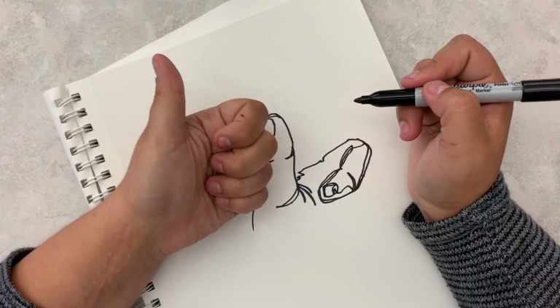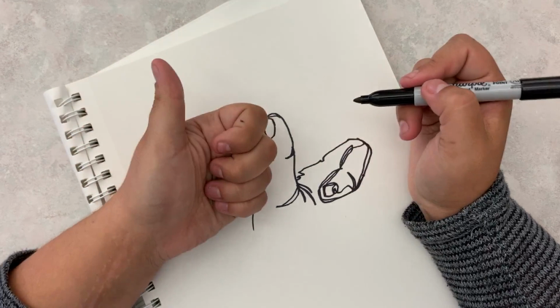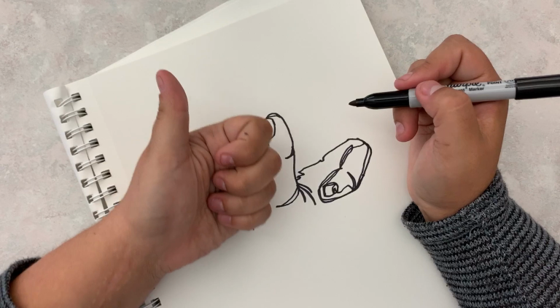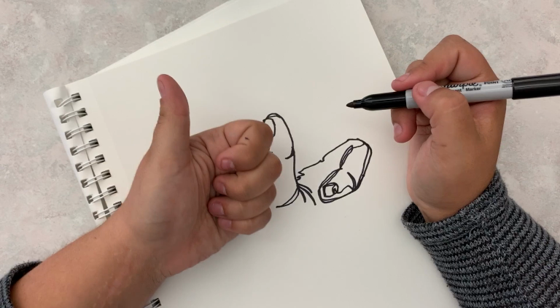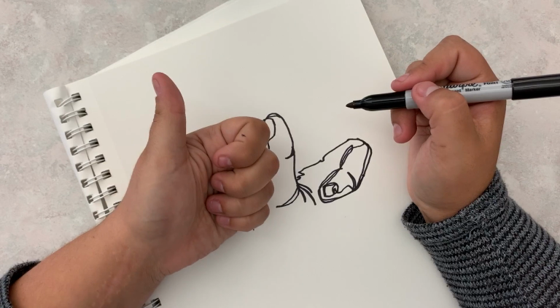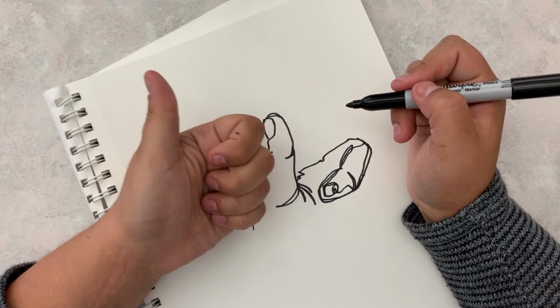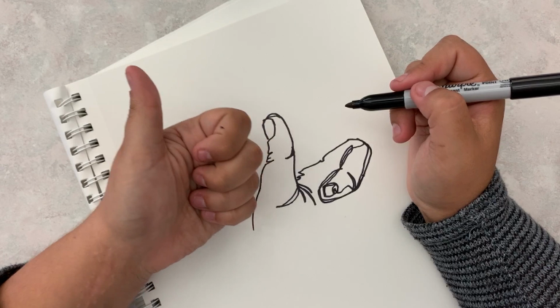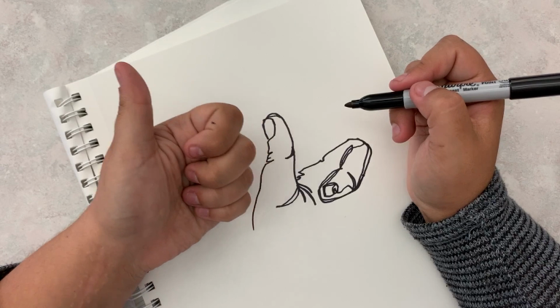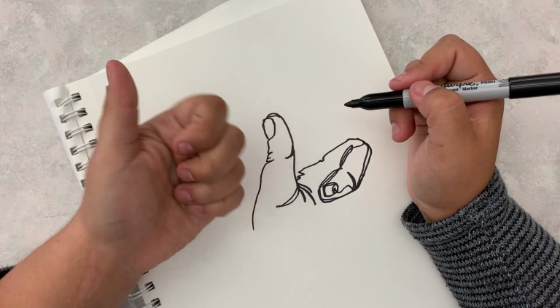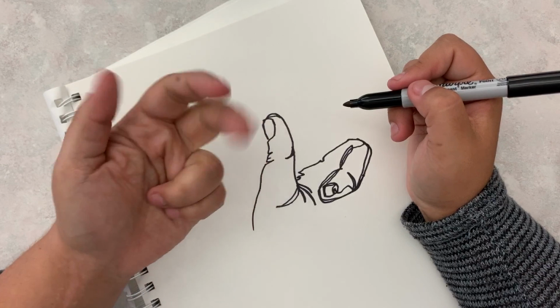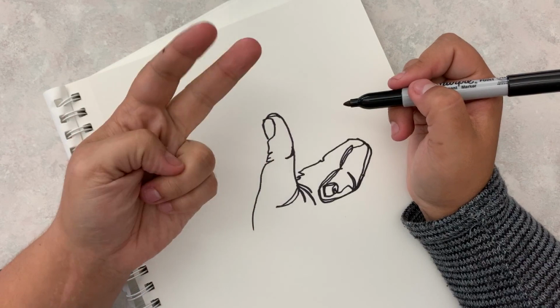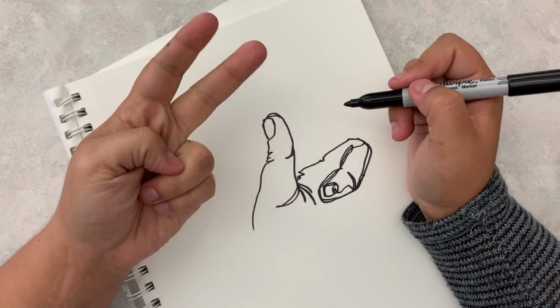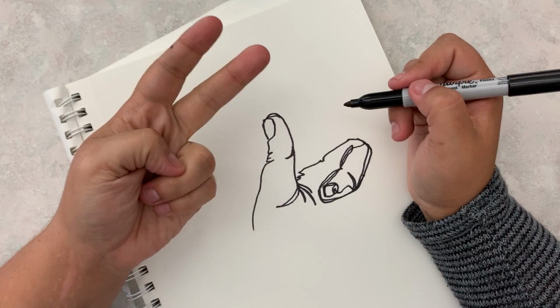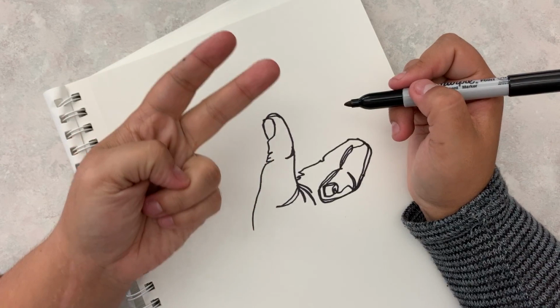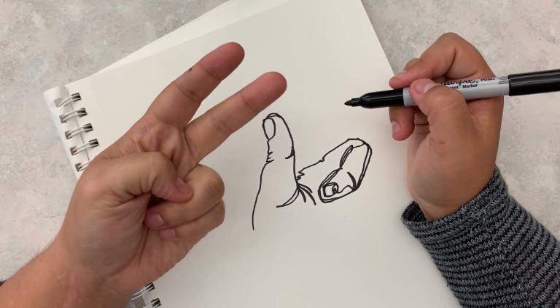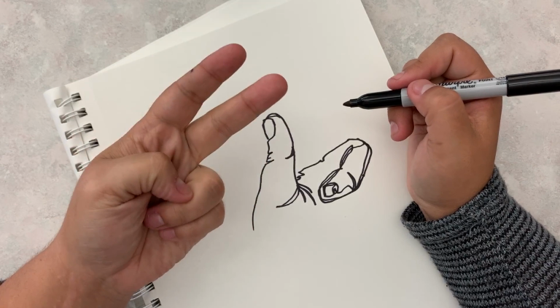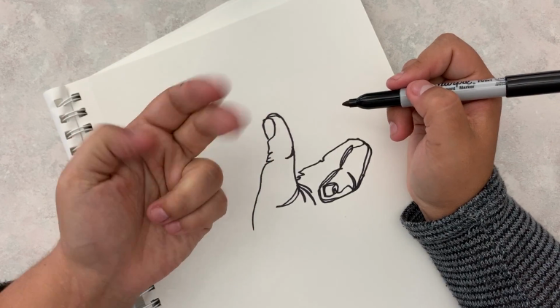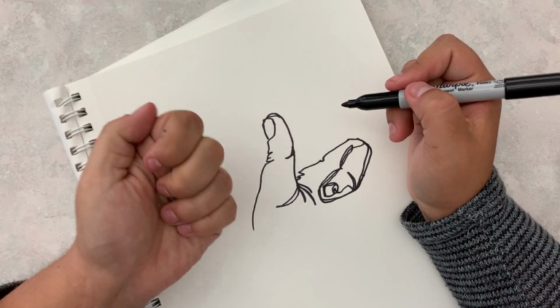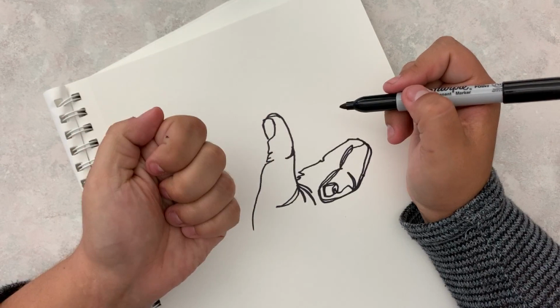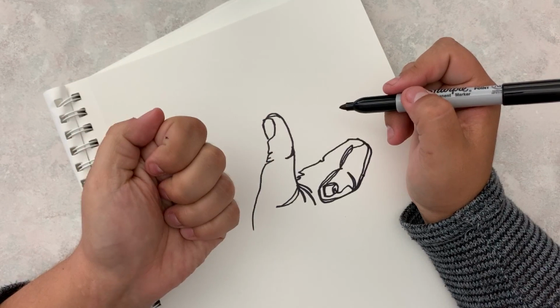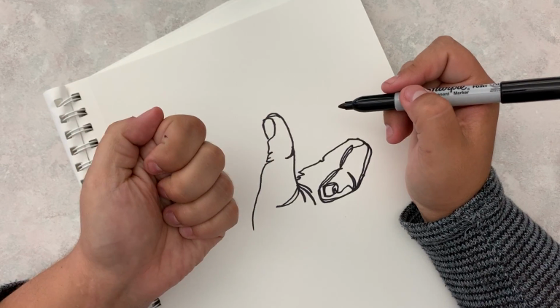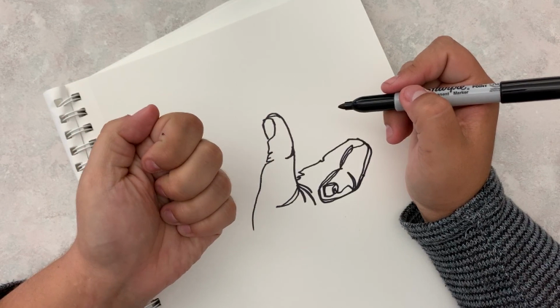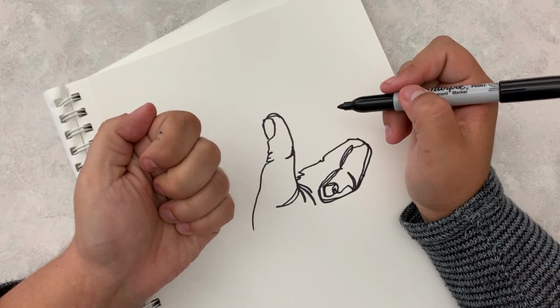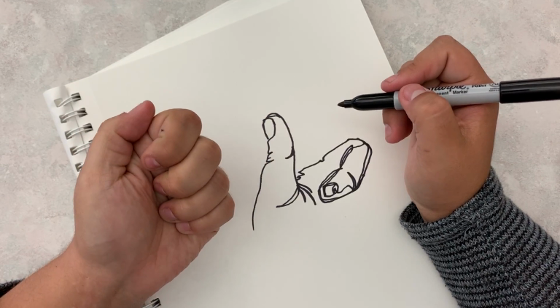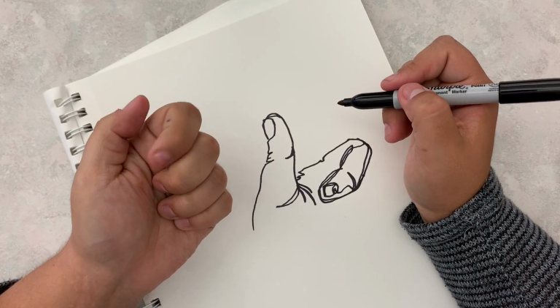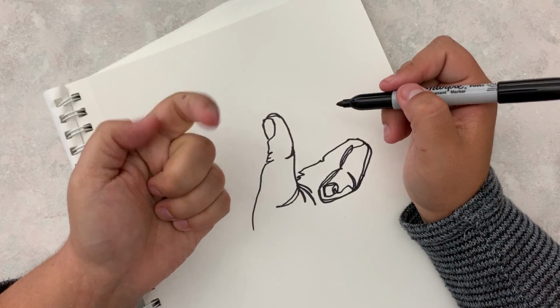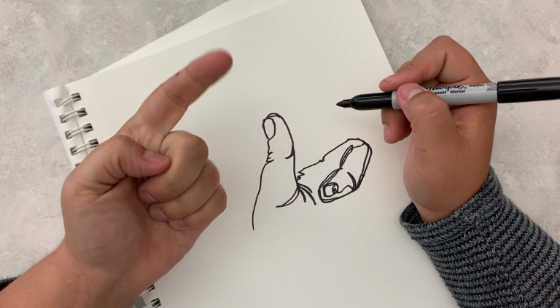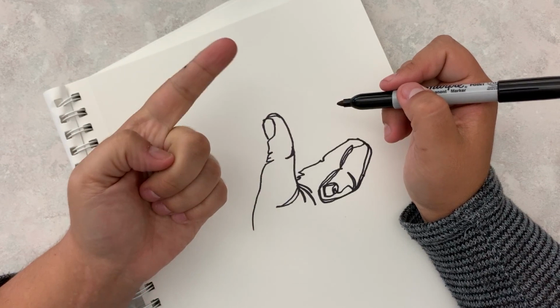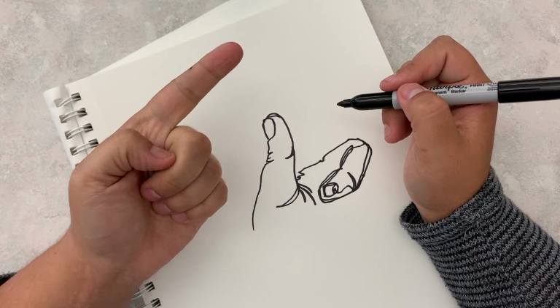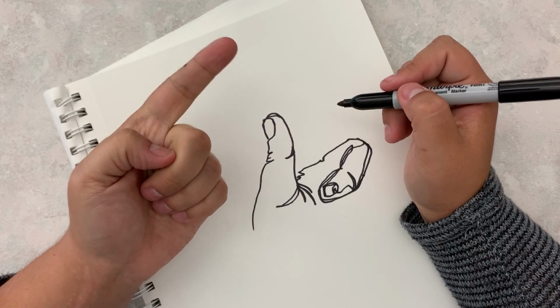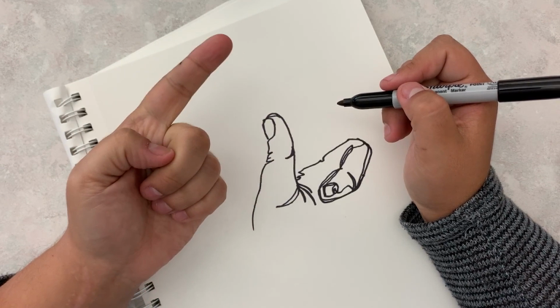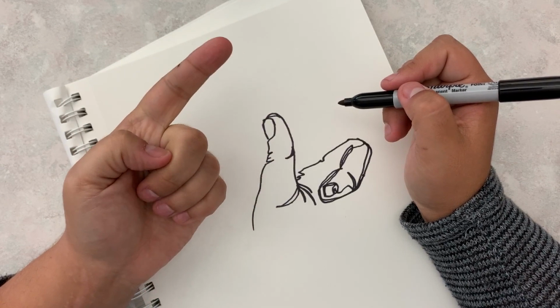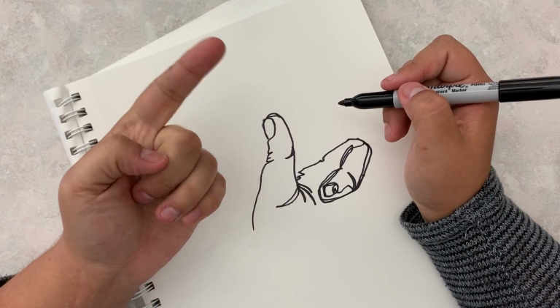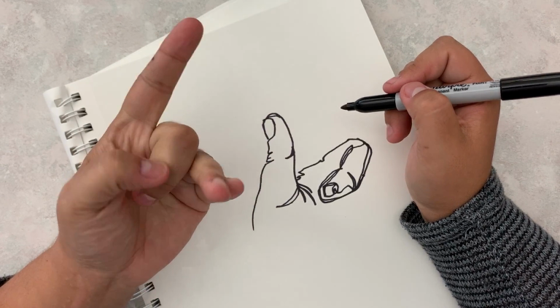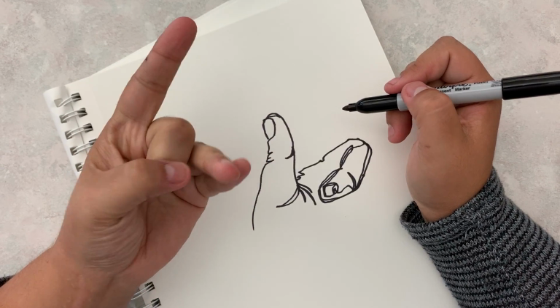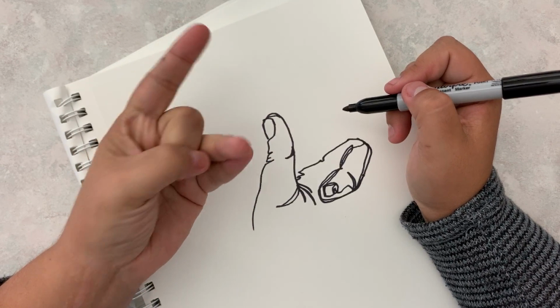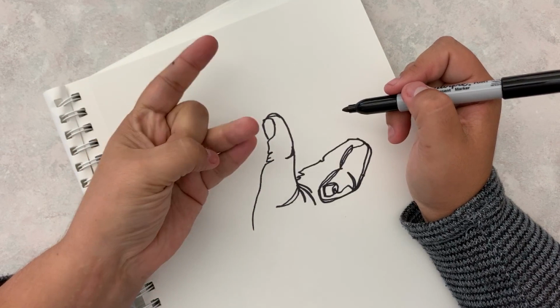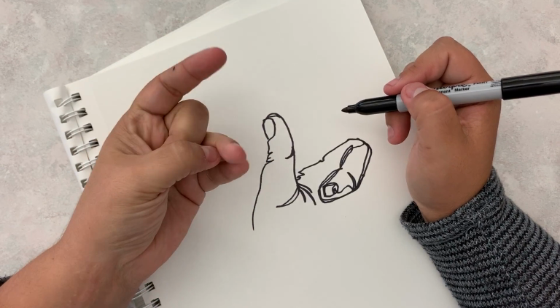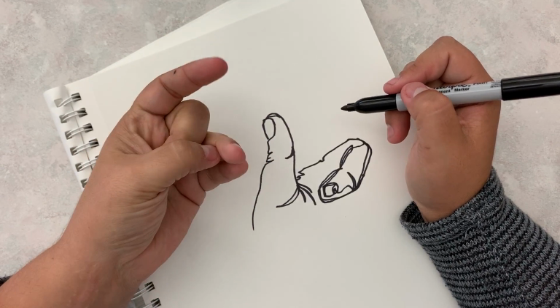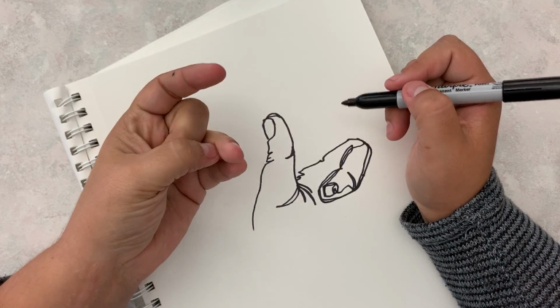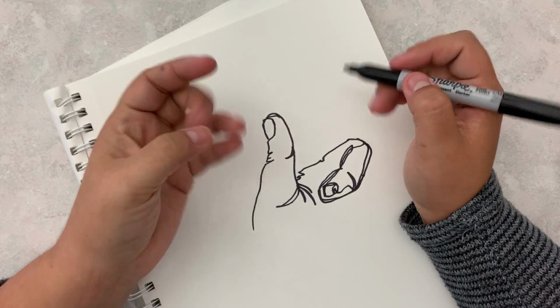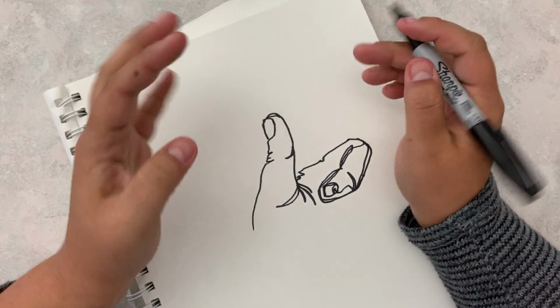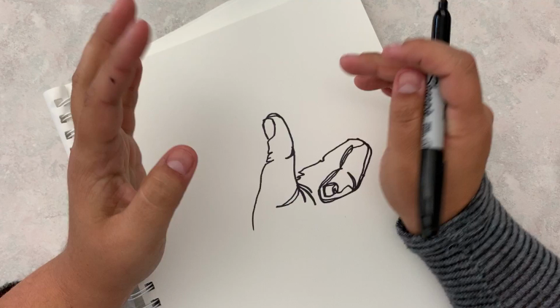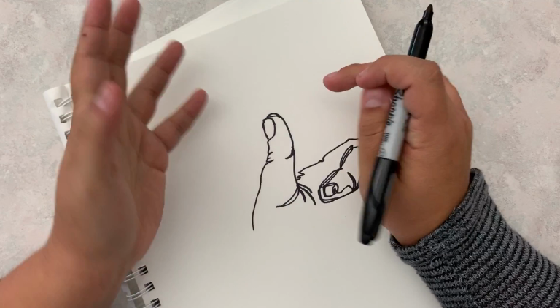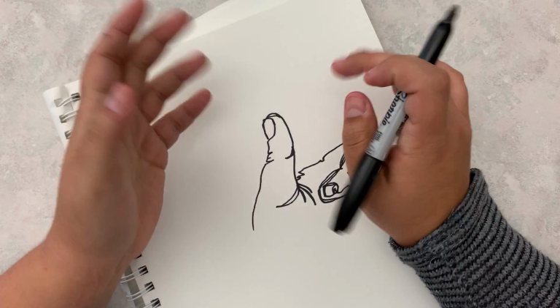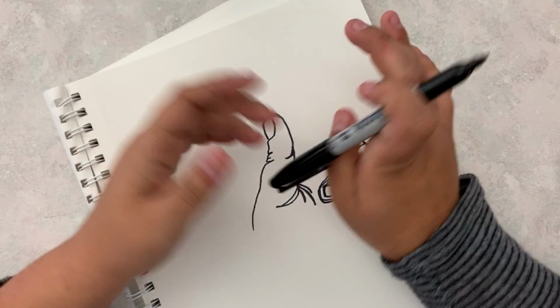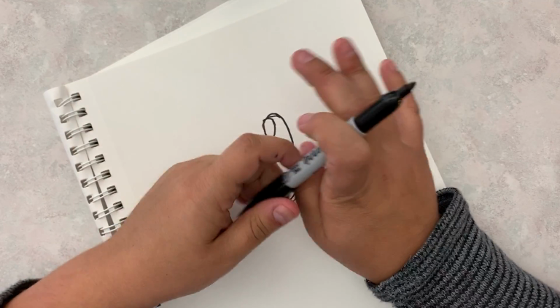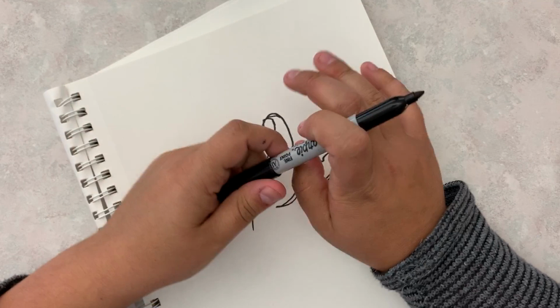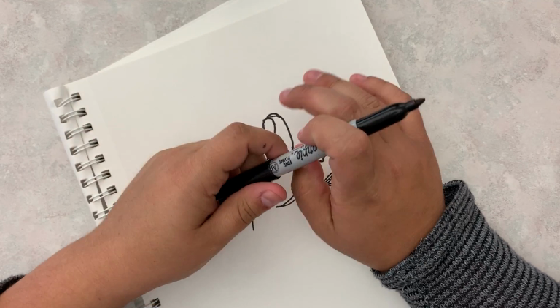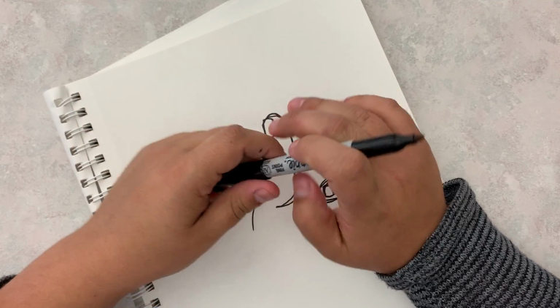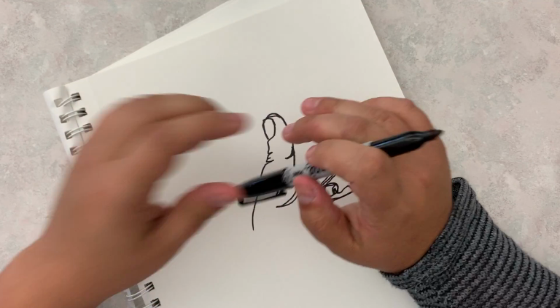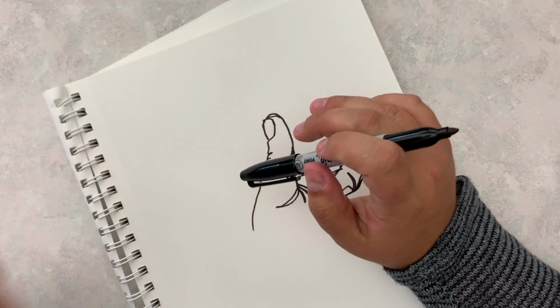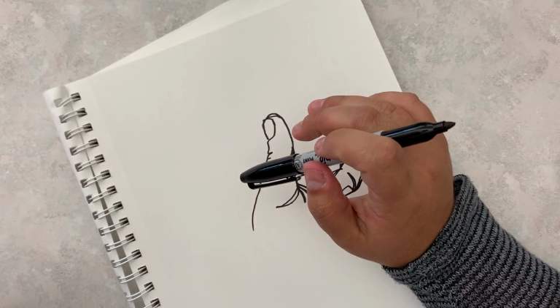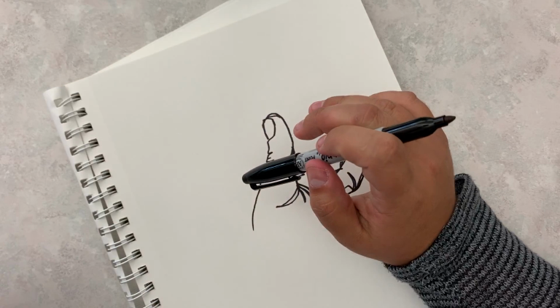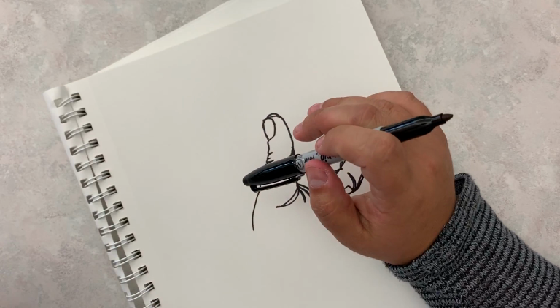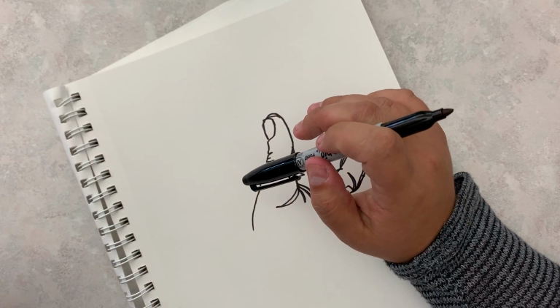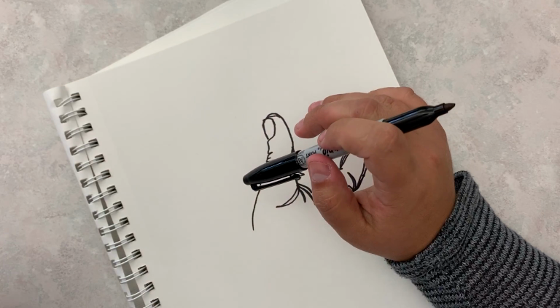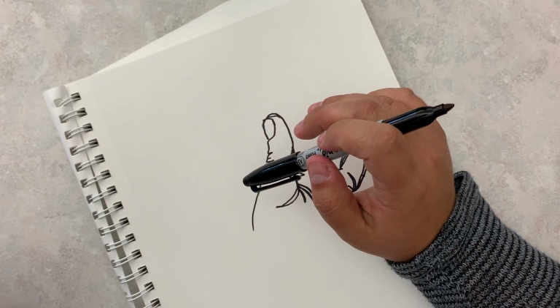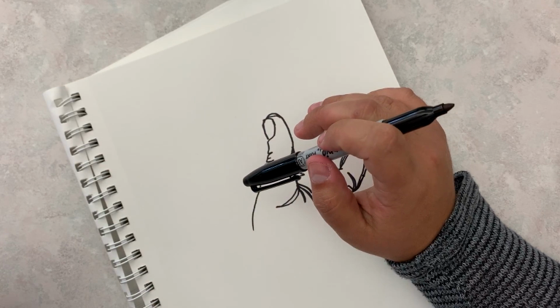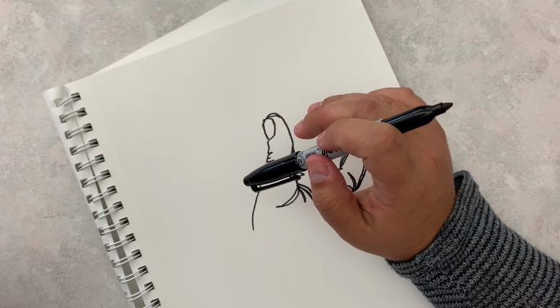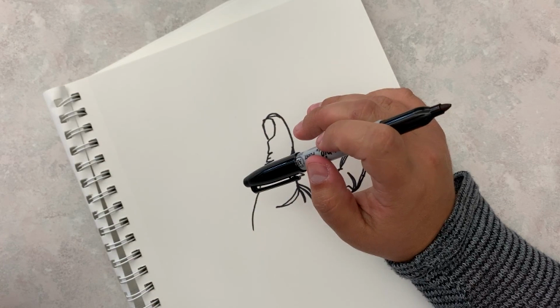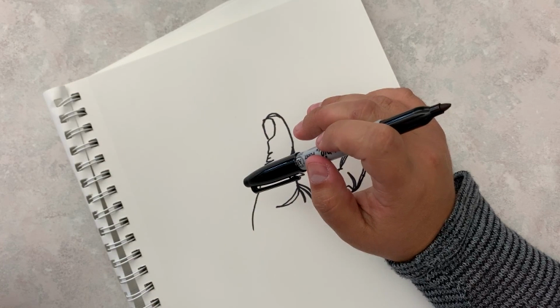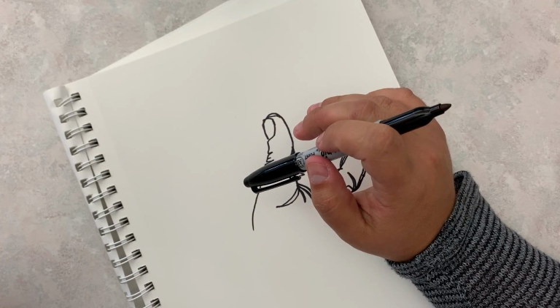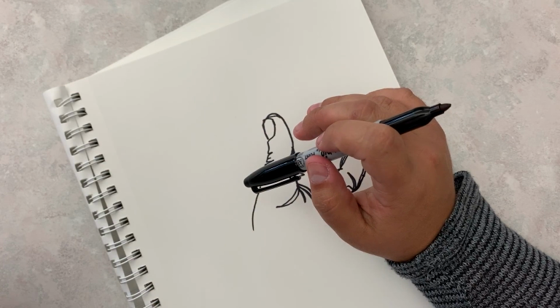You're going to do a thumbs up, a peace sign, a fist, a pointer, or the 'I love you' sign, and then draw someone in your friend group or your family.